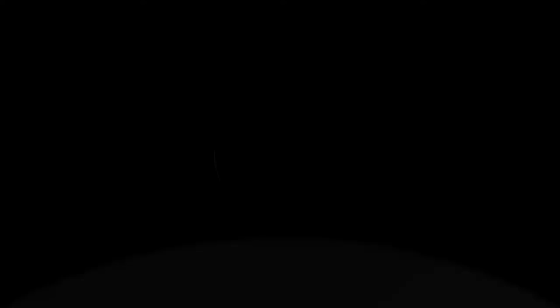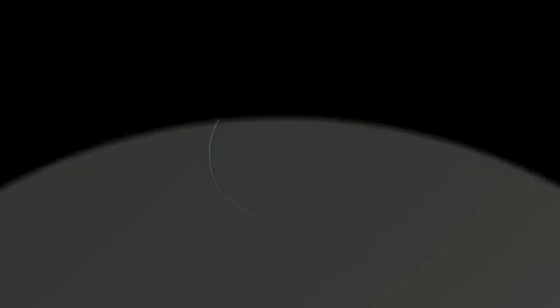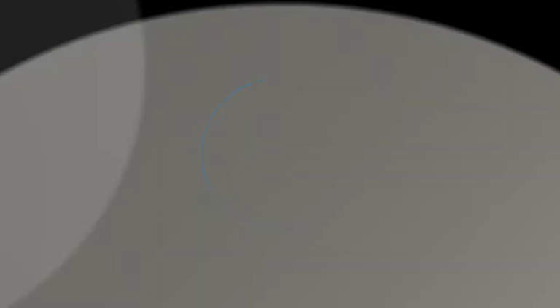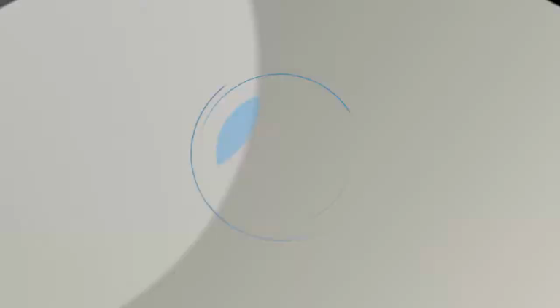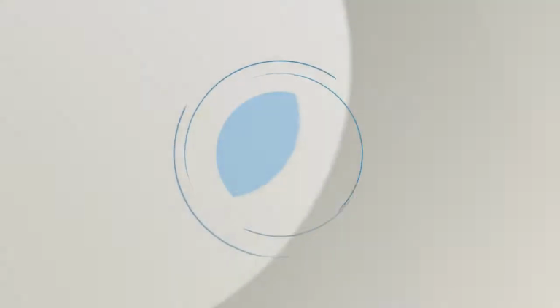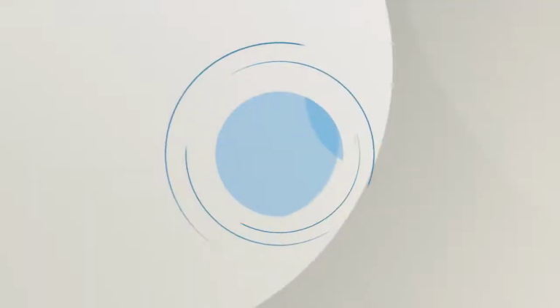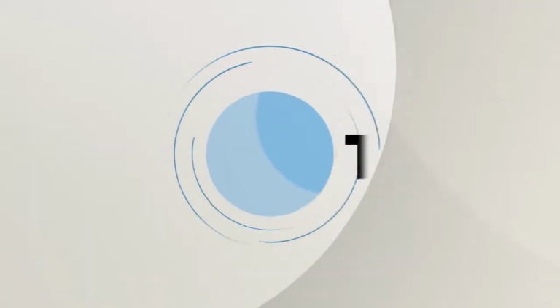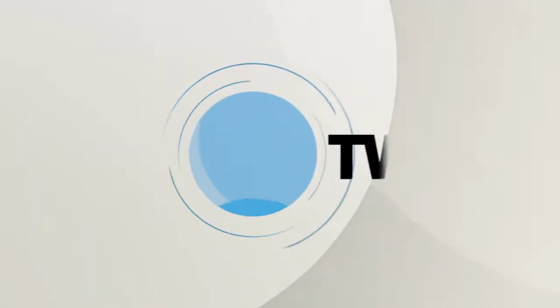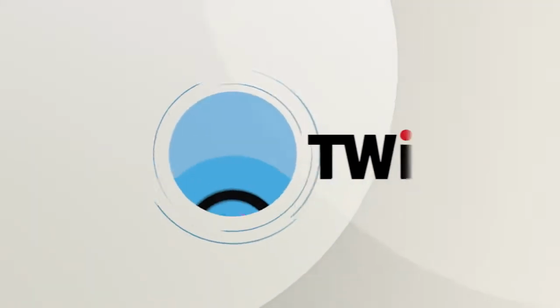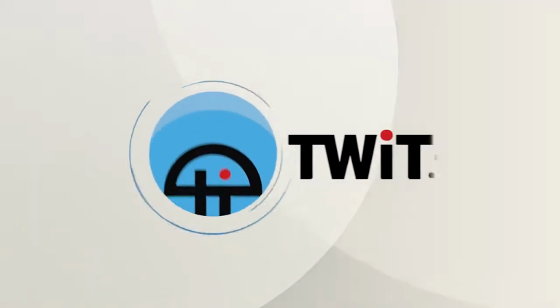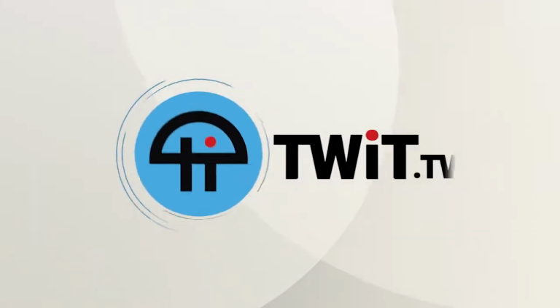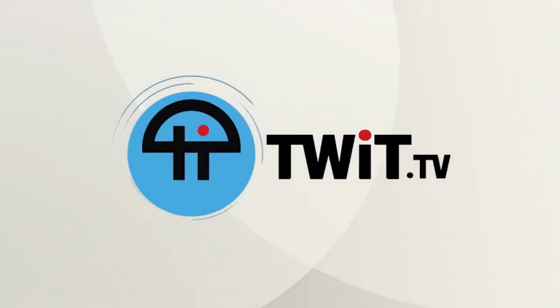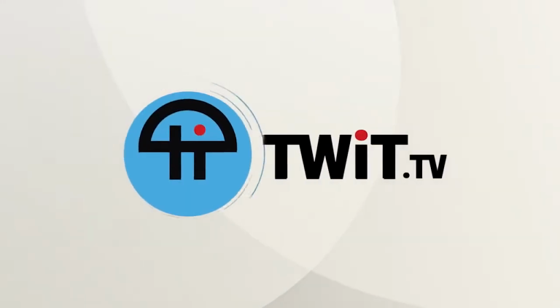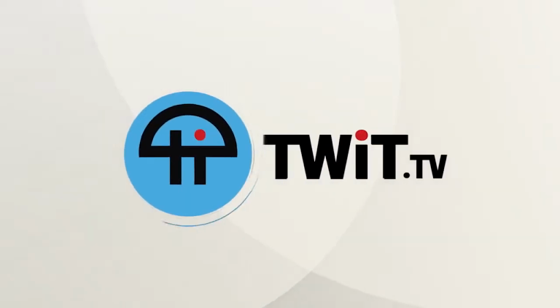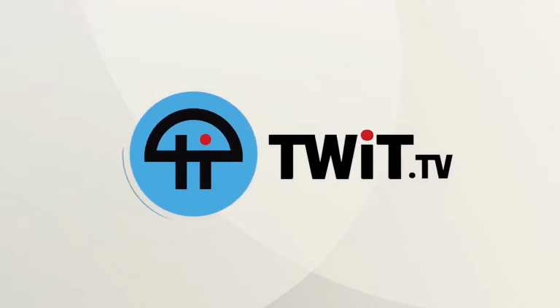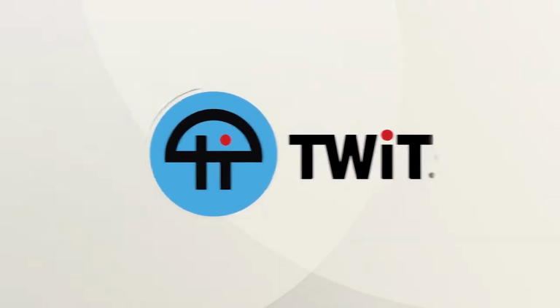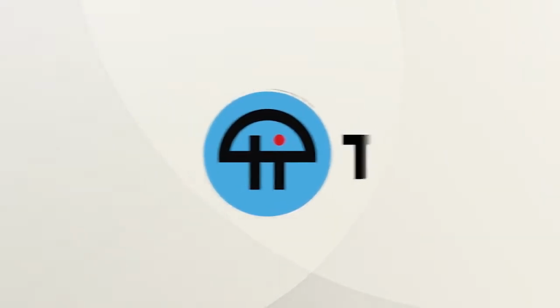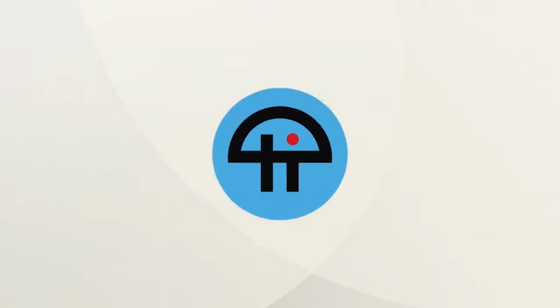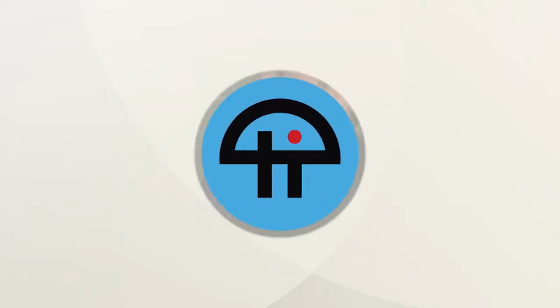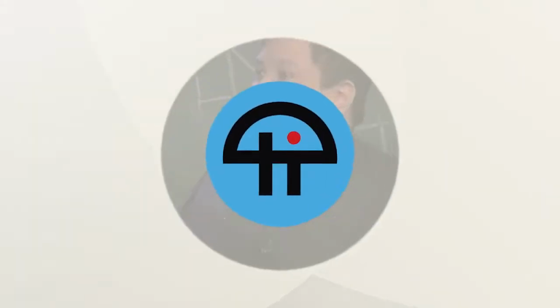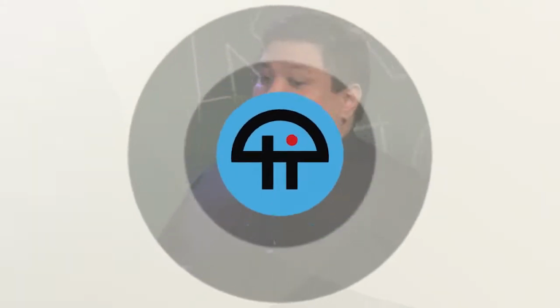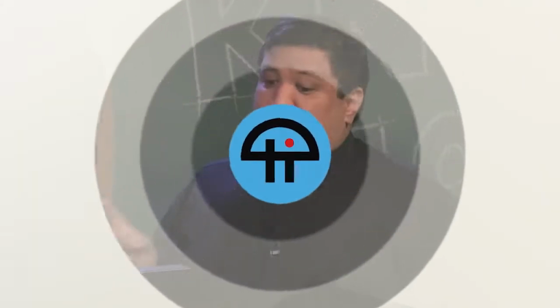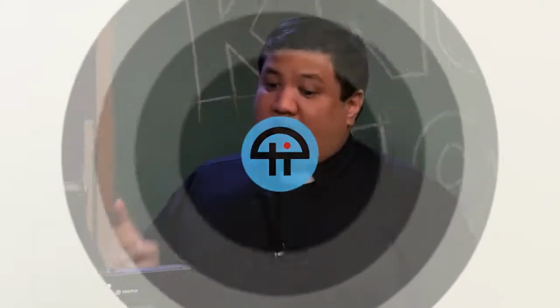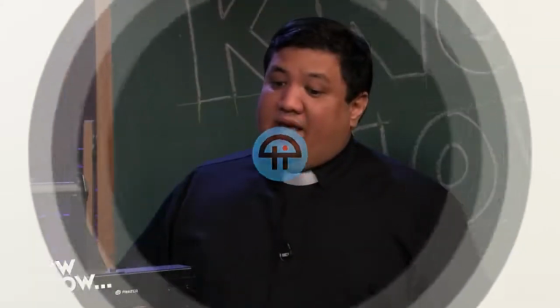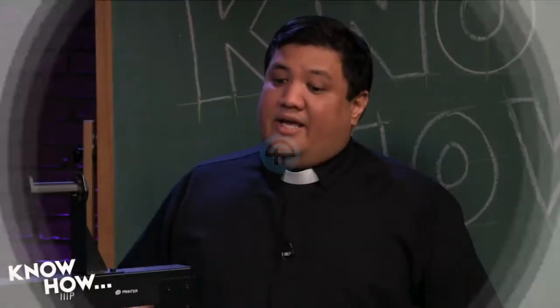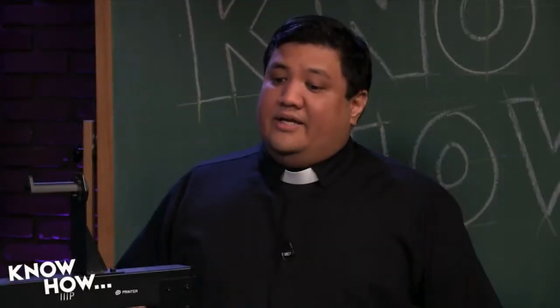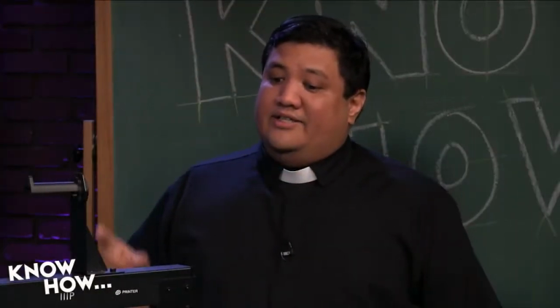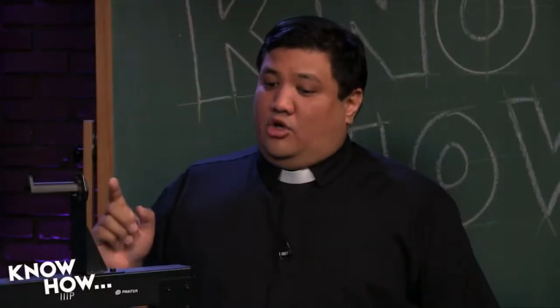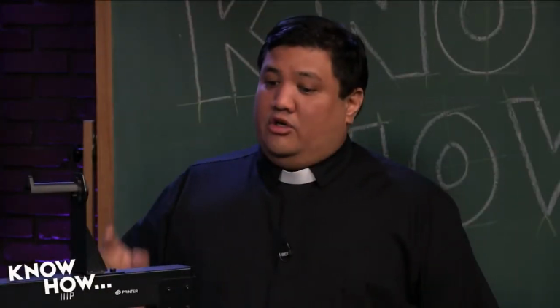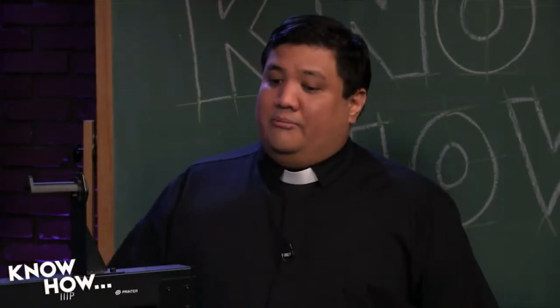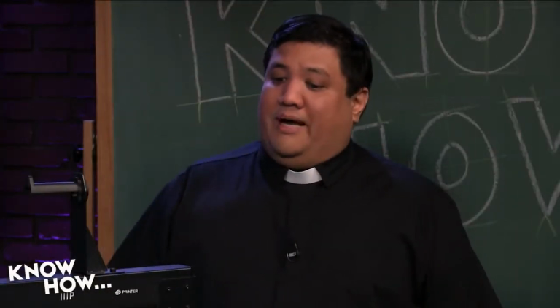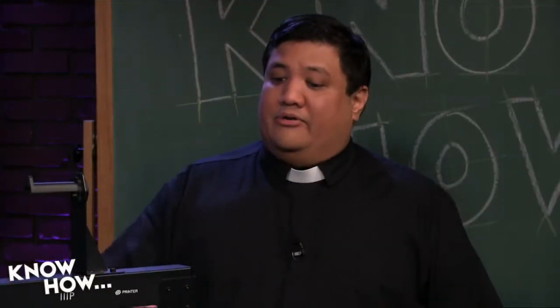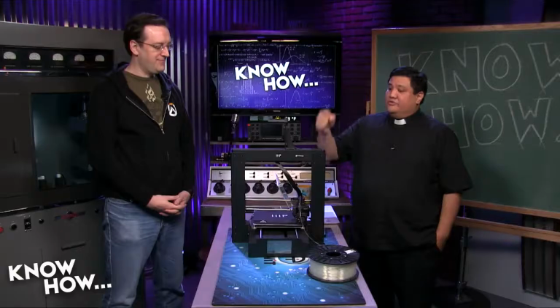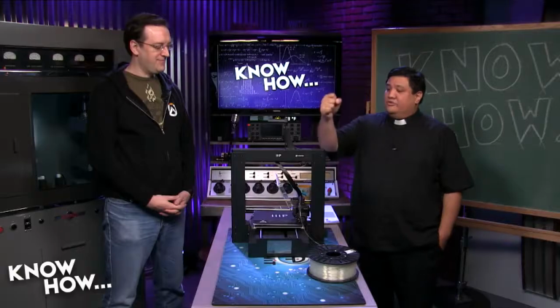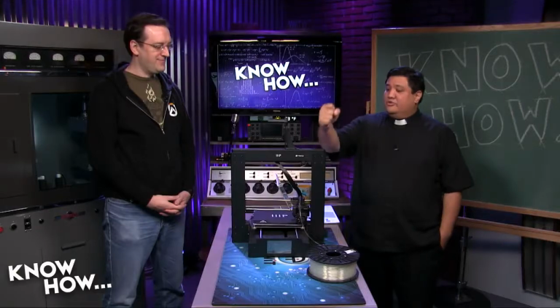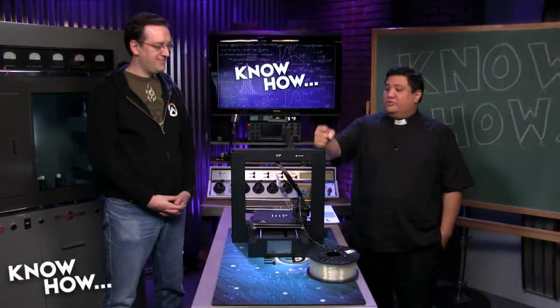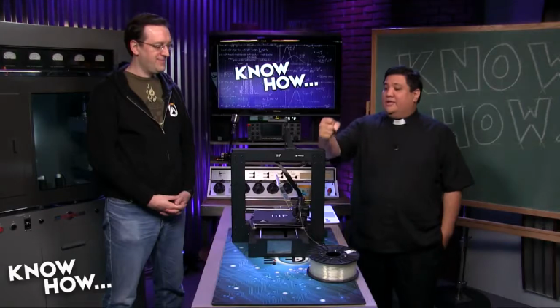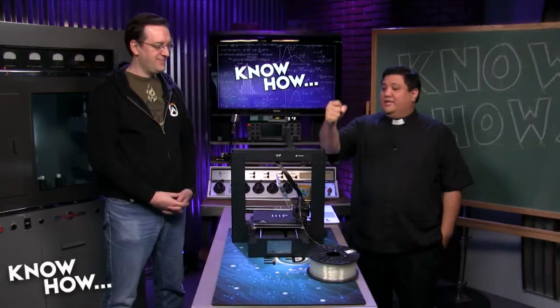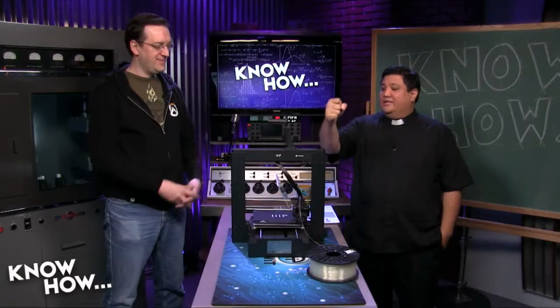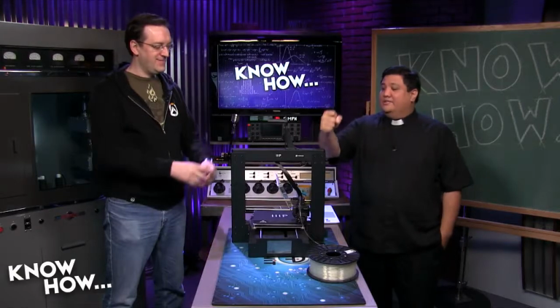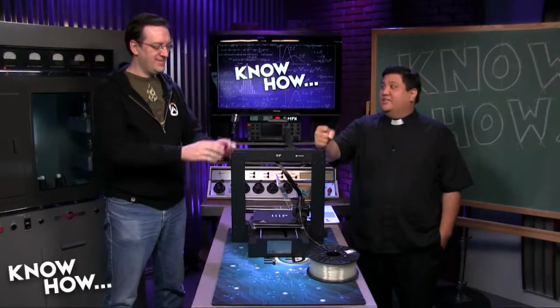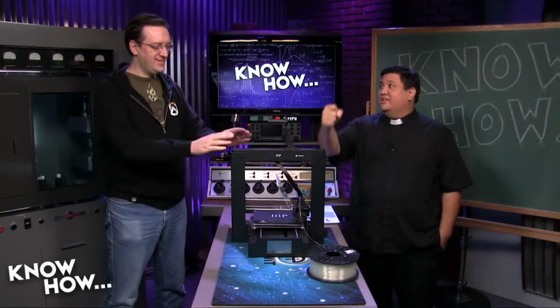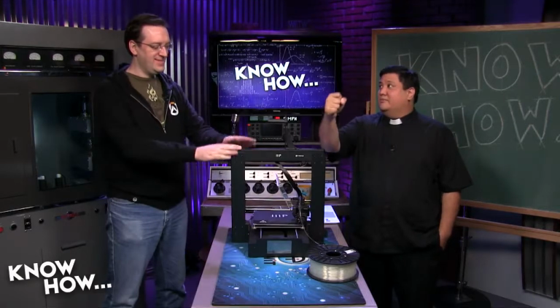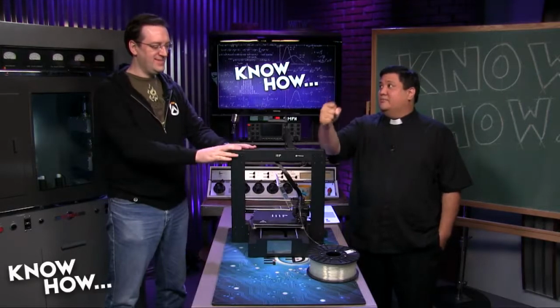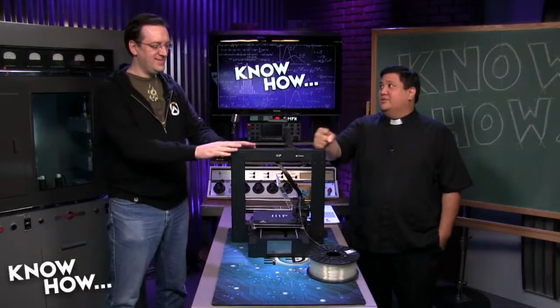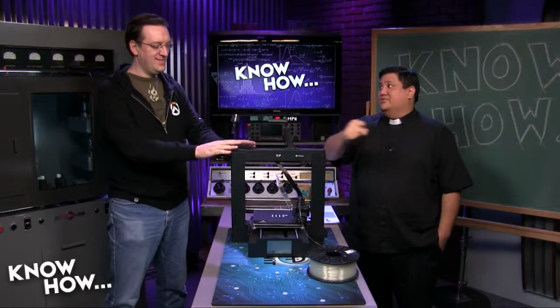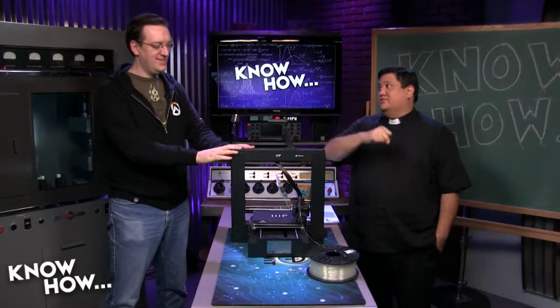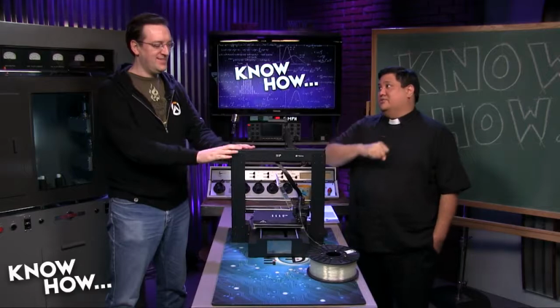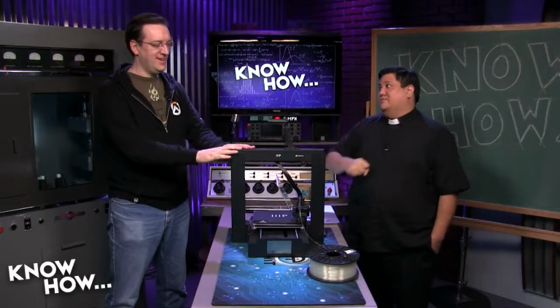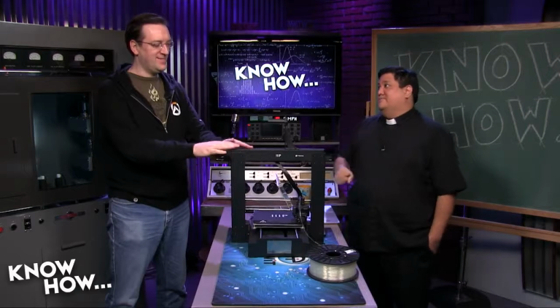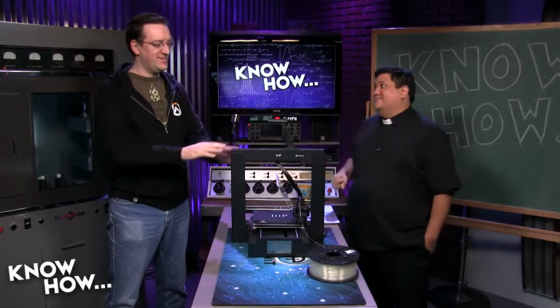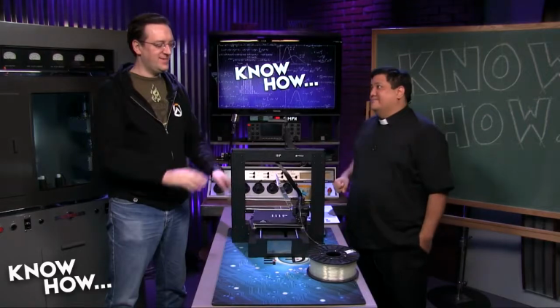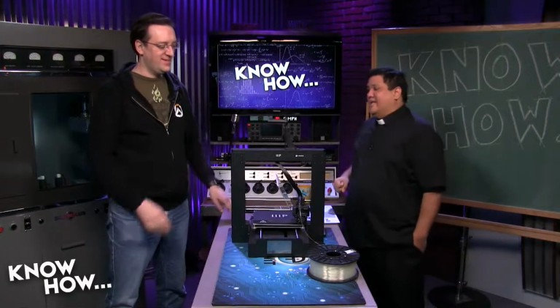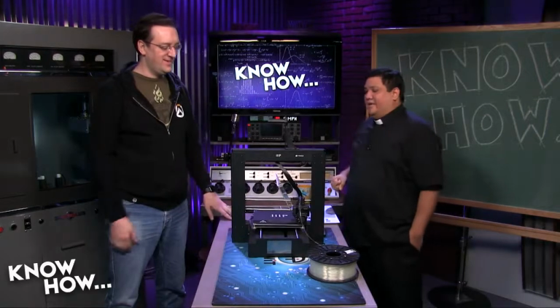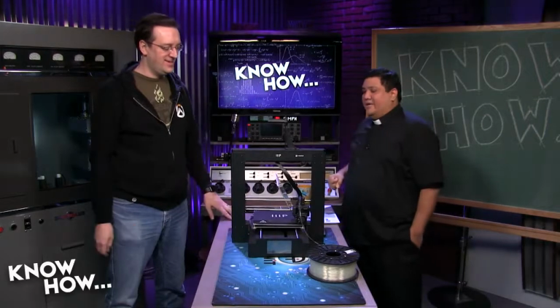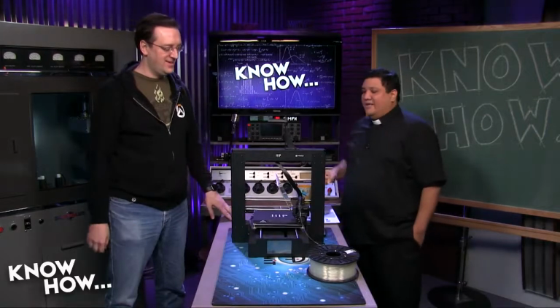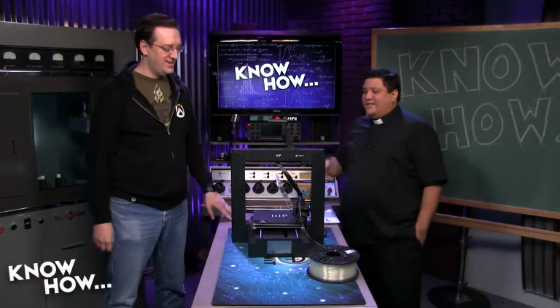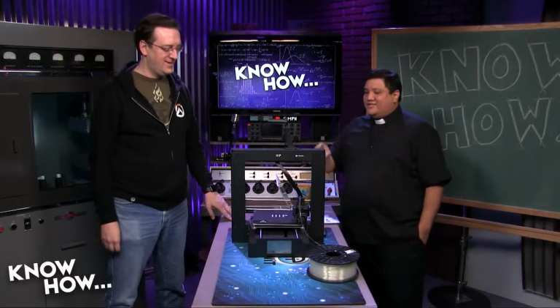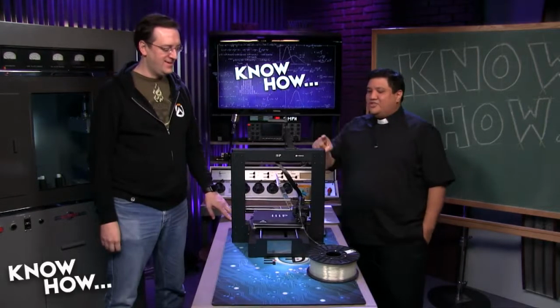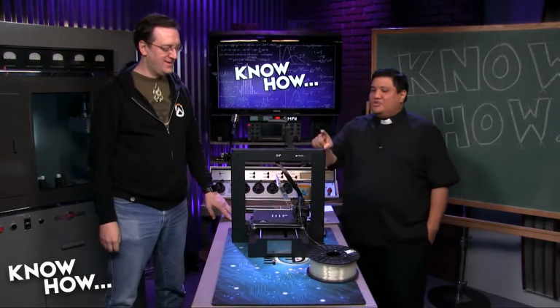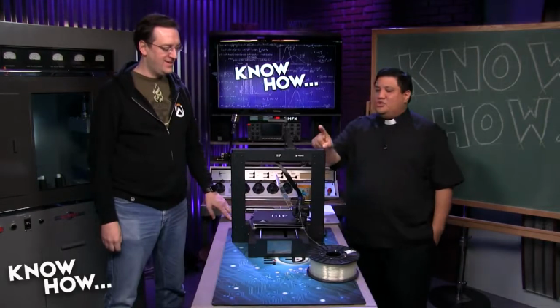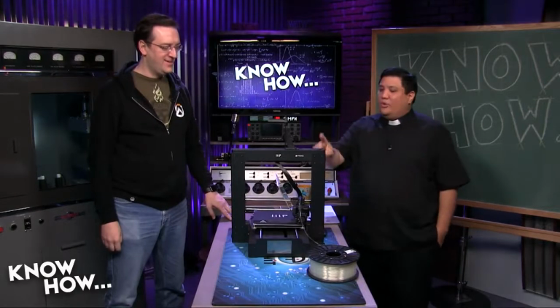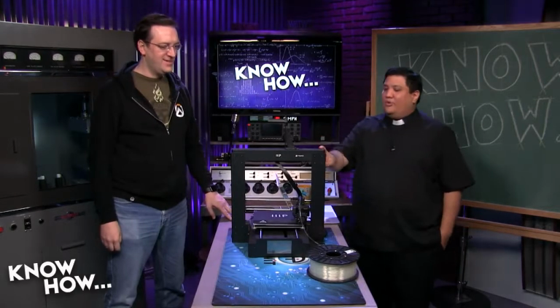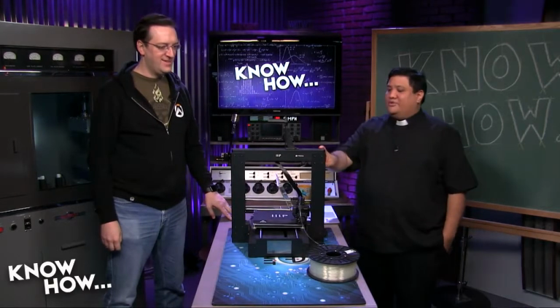This is TWIT. Today is all about 3D printers. This is yours.